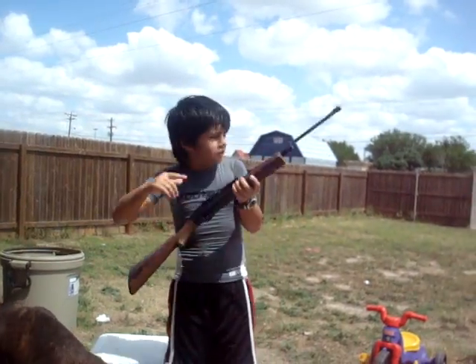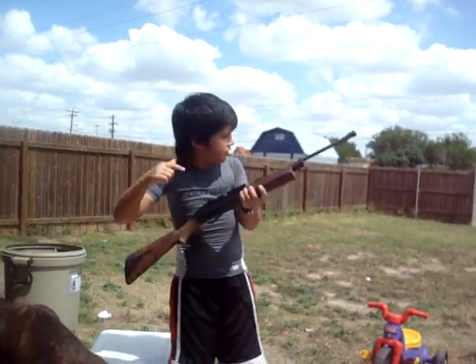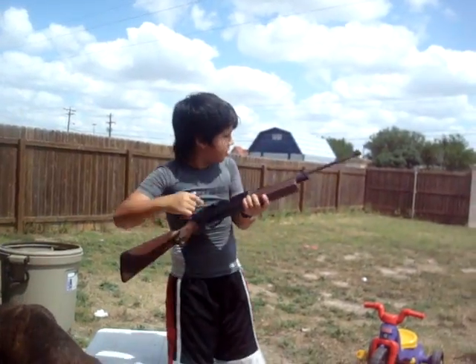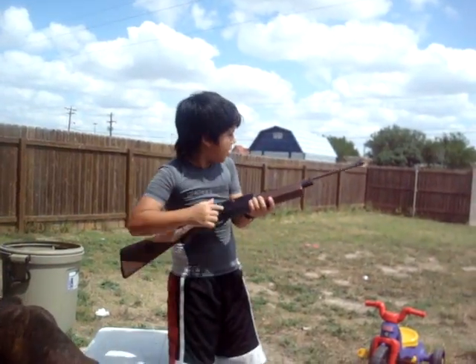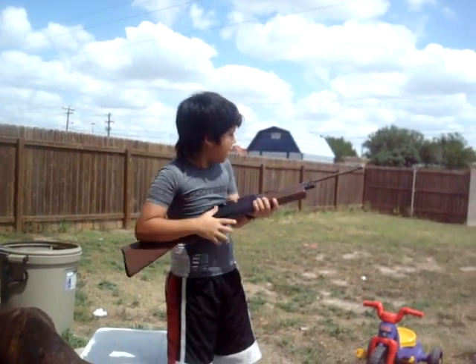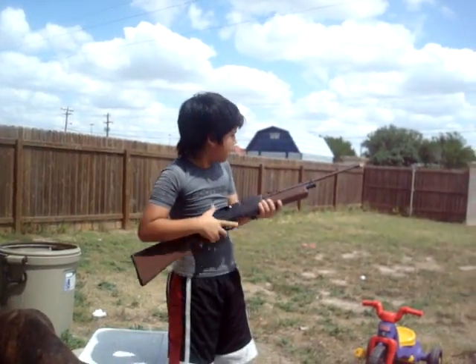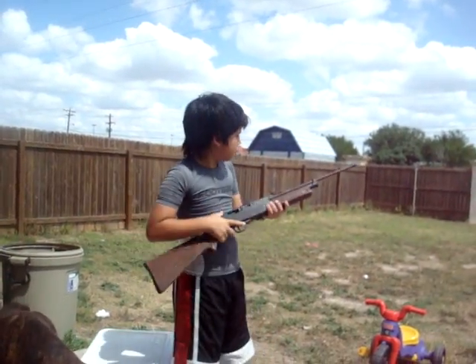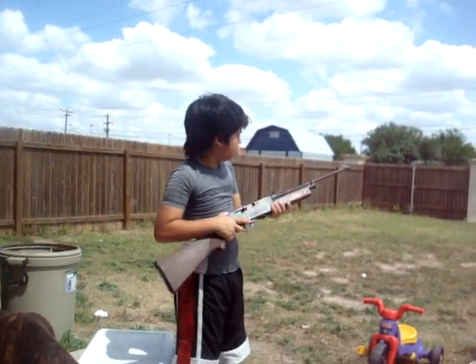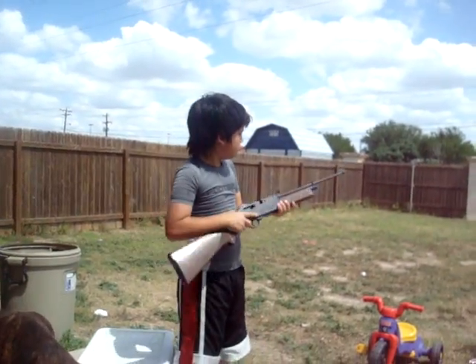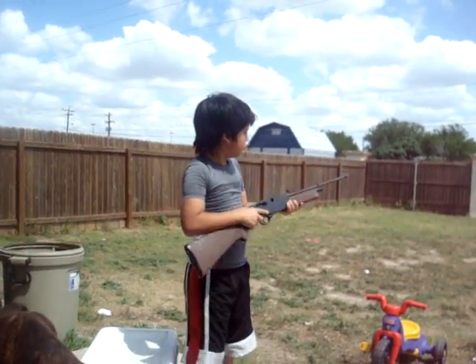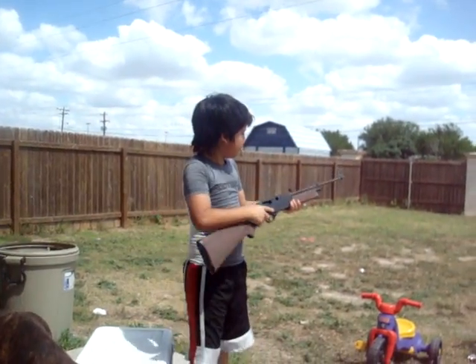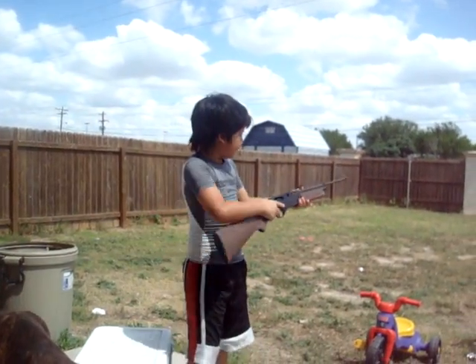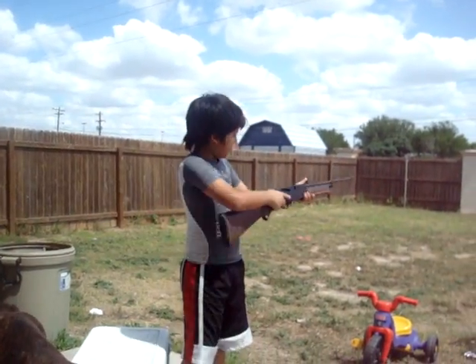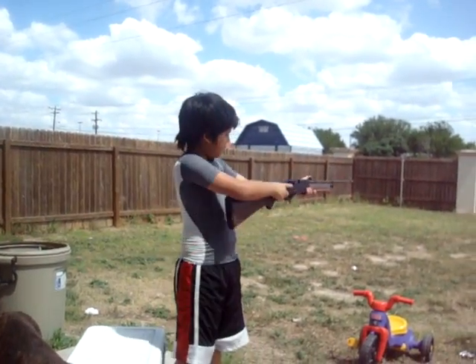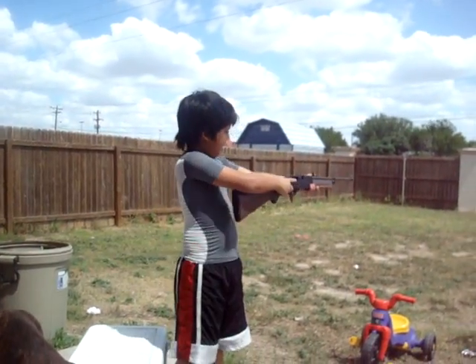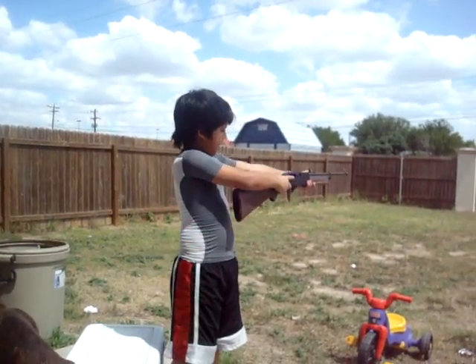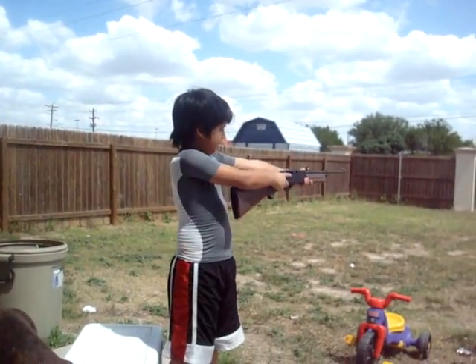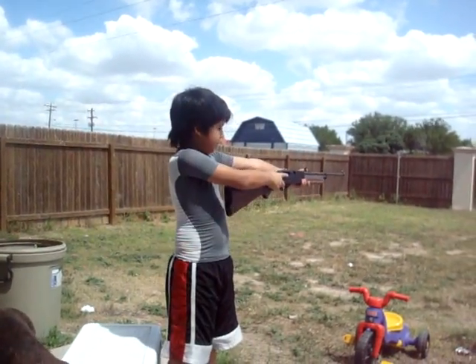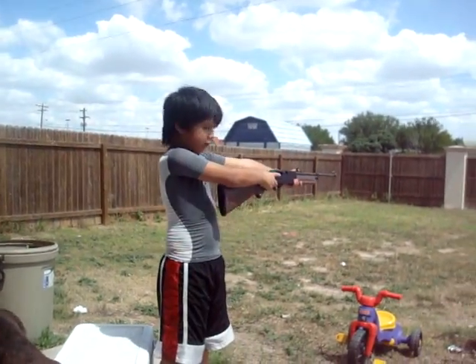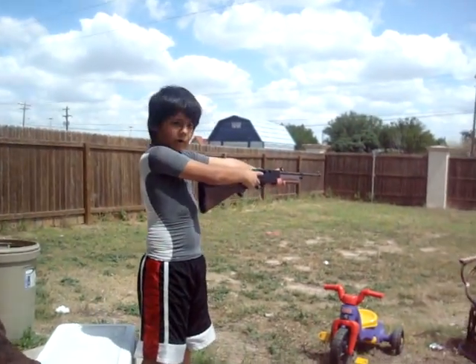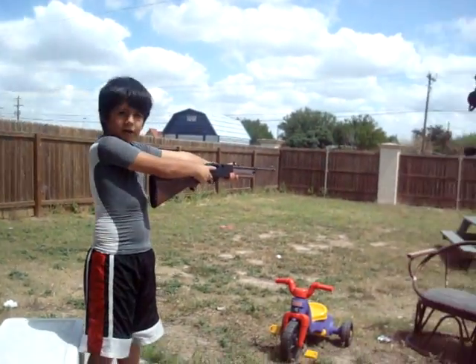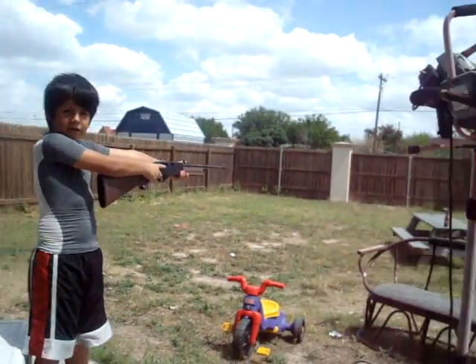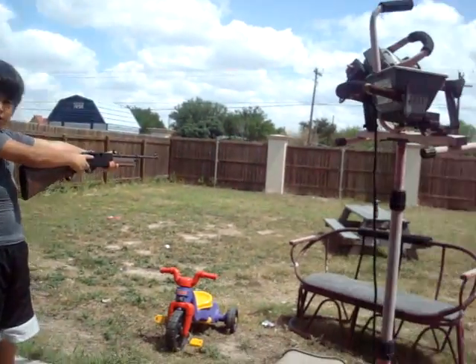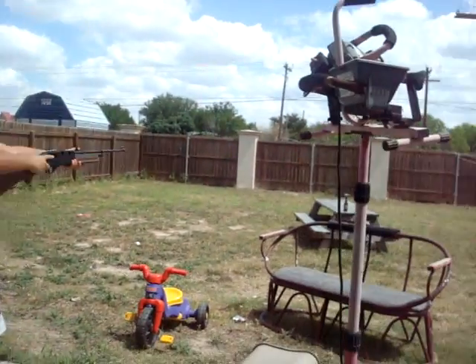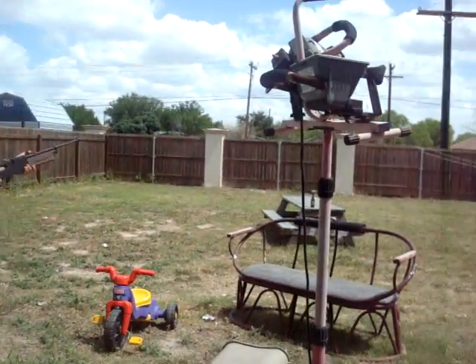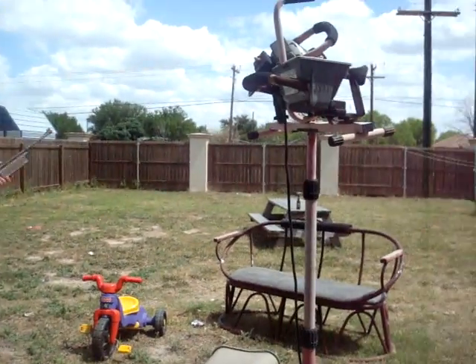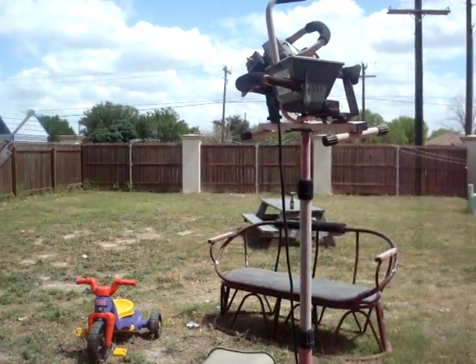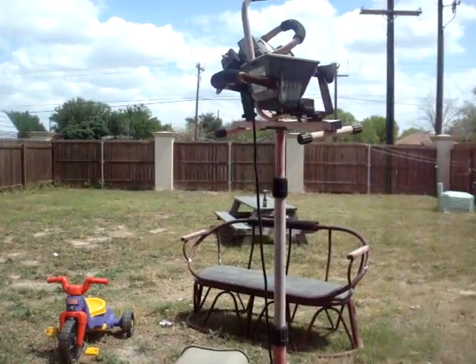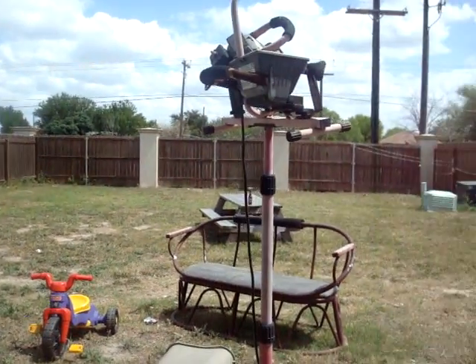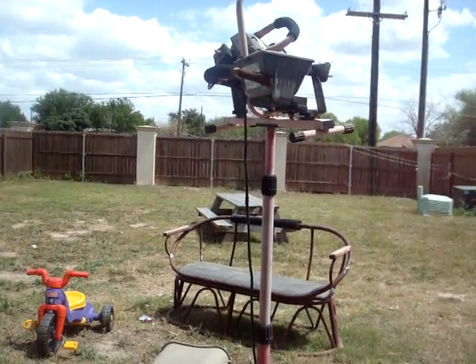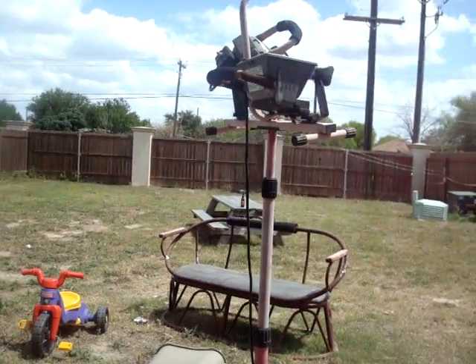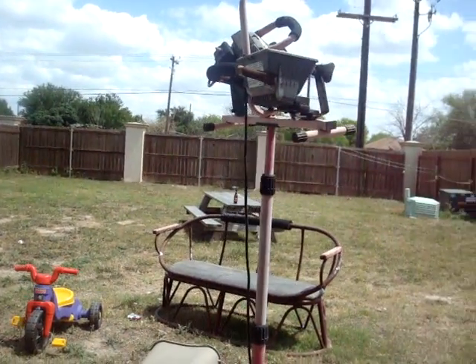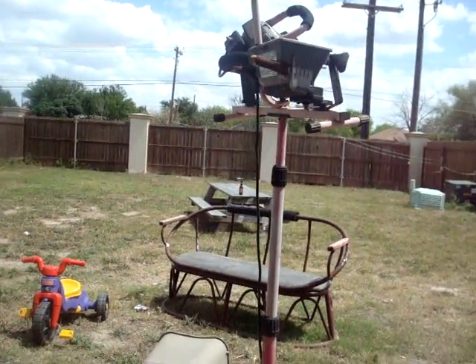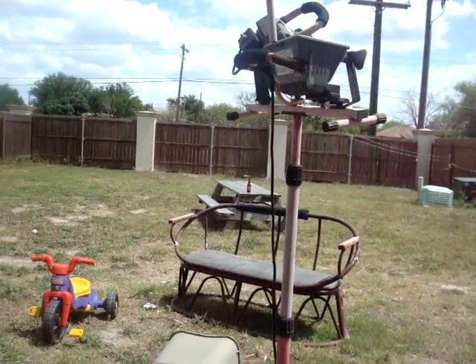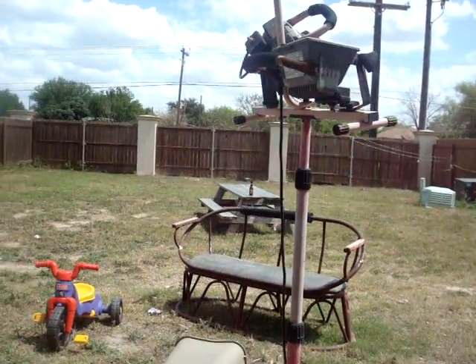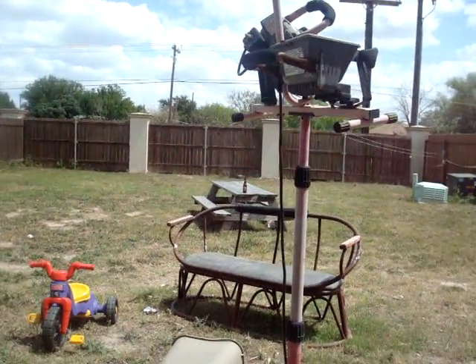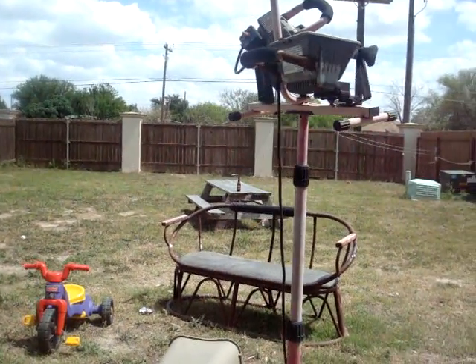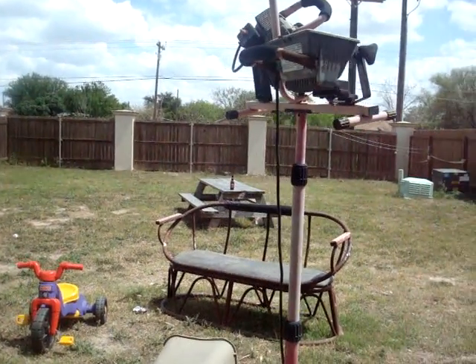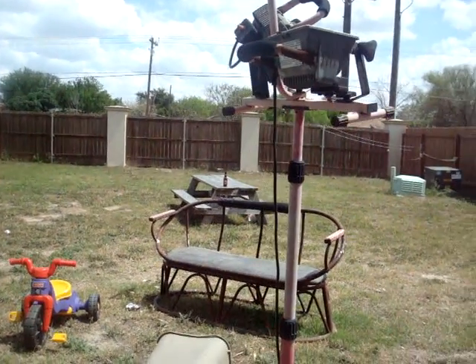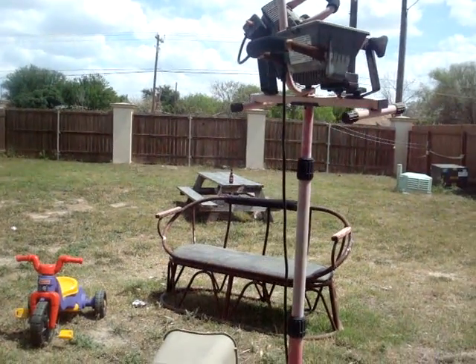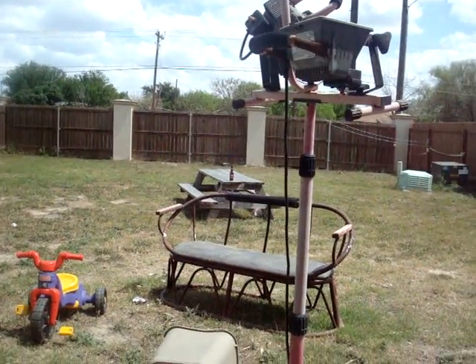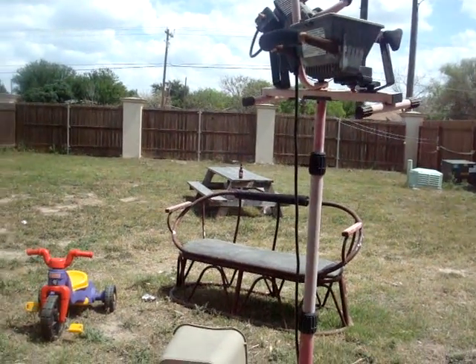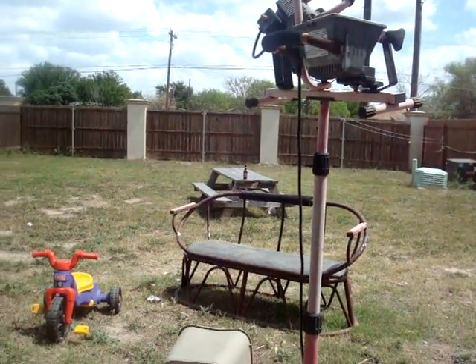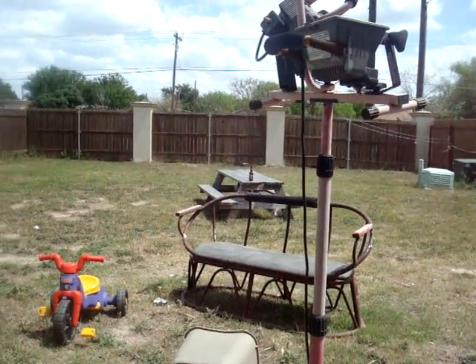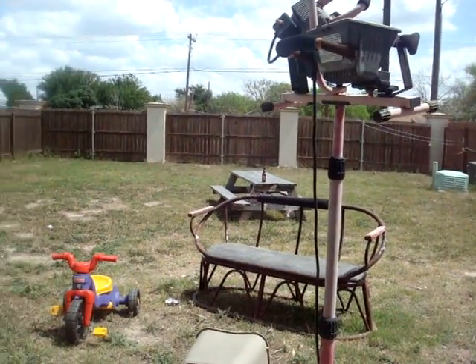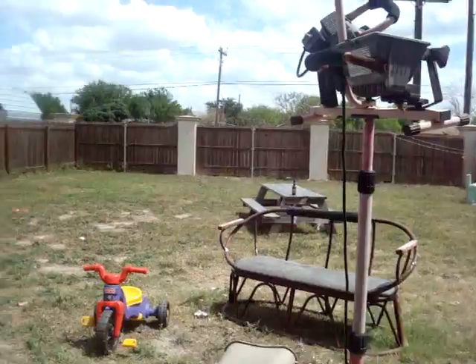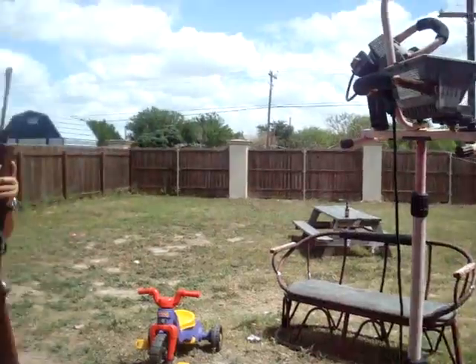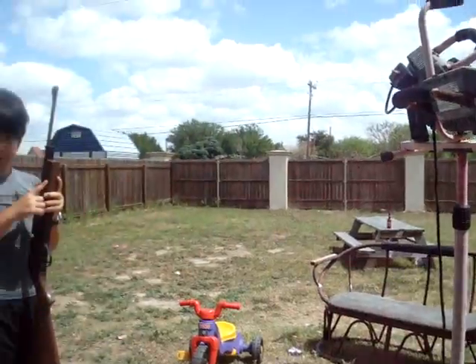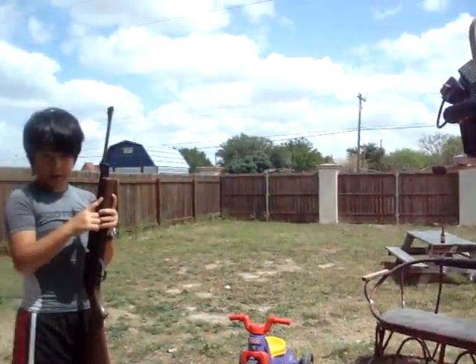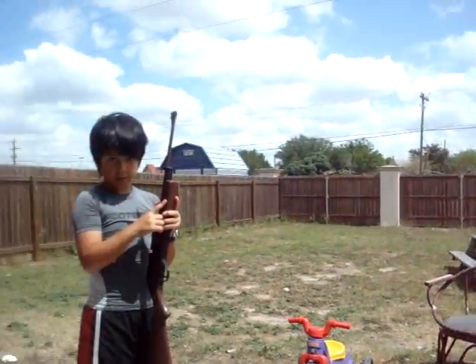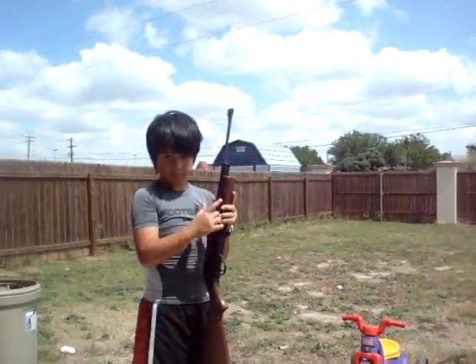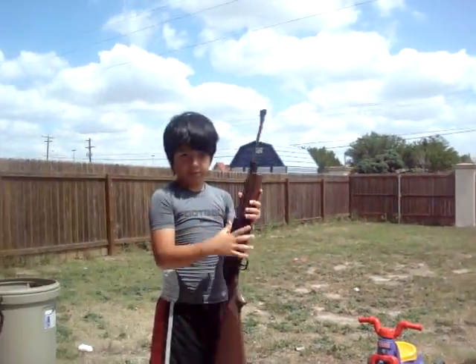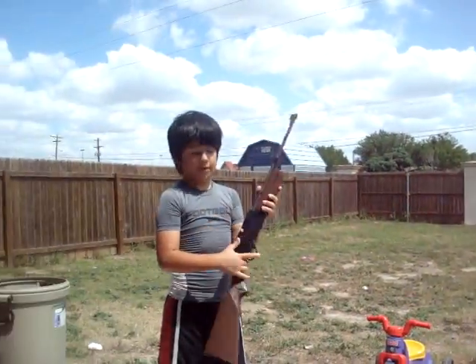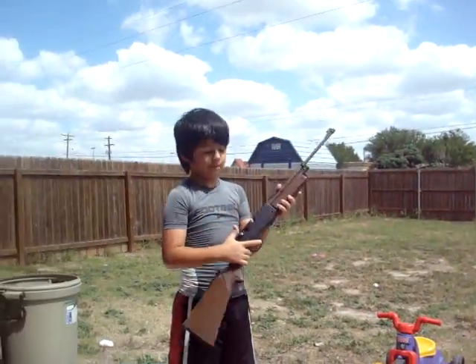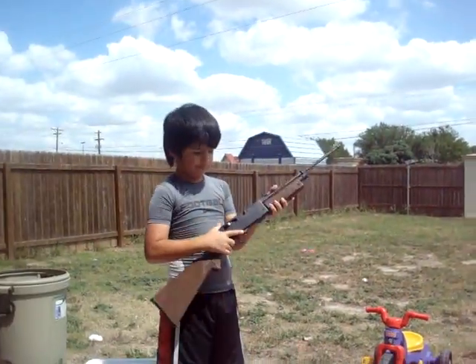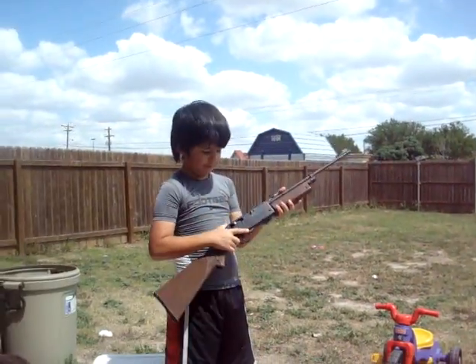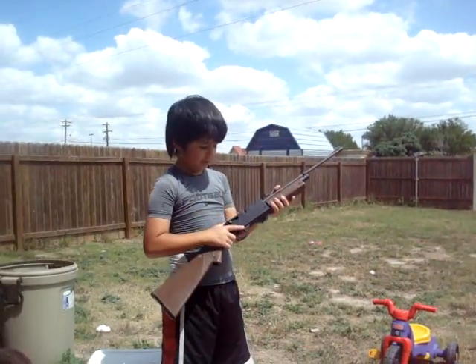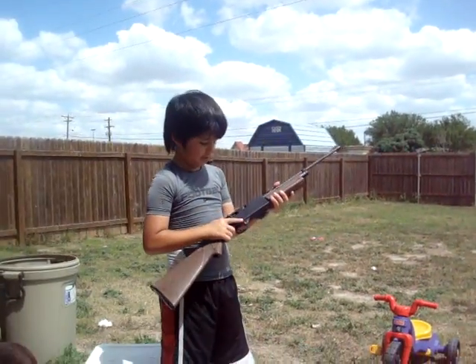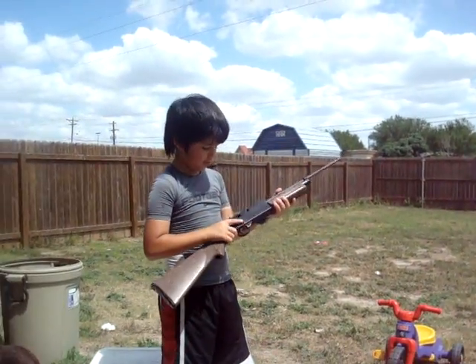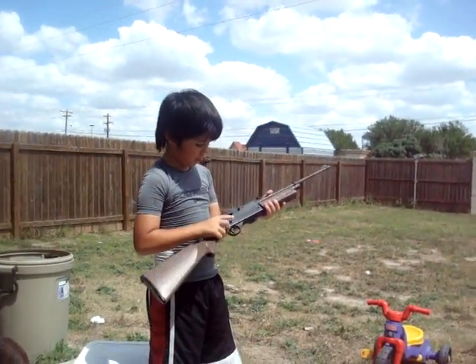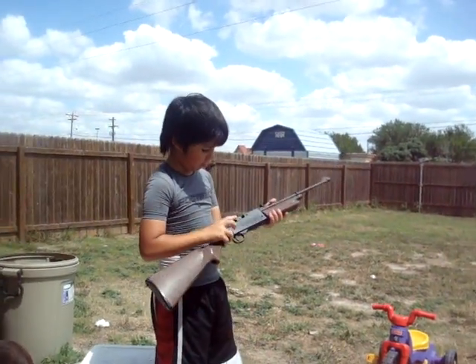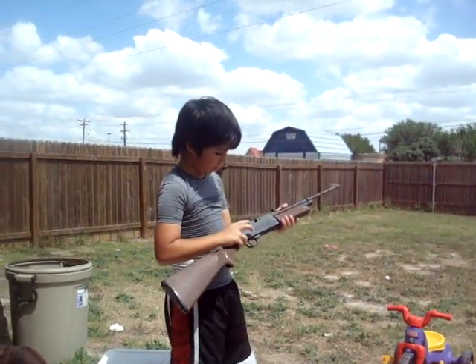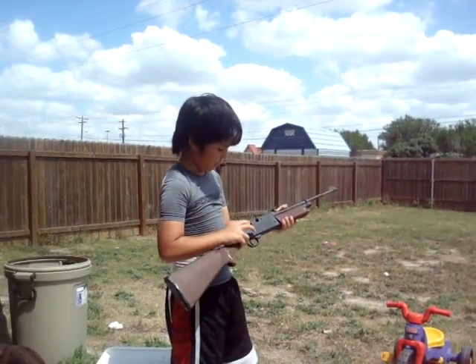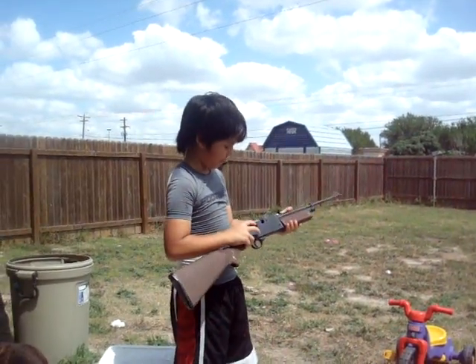This is how you shoot a BB gun. This right here, this is the BB gun. Maybe not mine, but I'm going to show you.